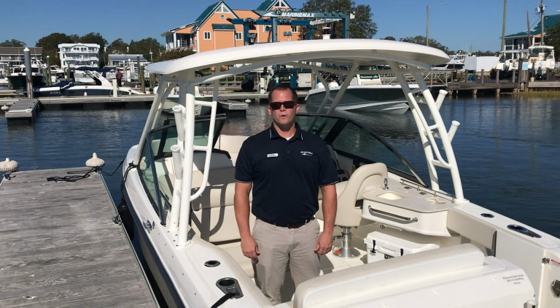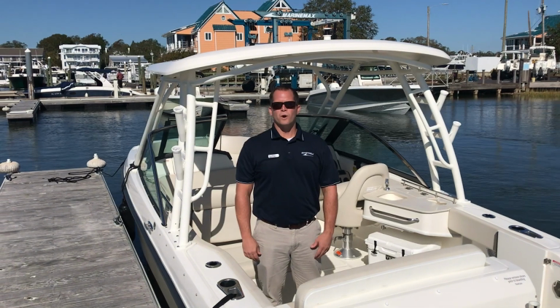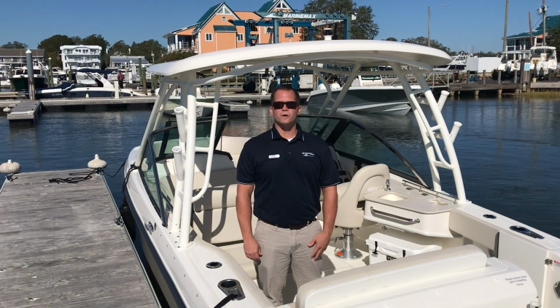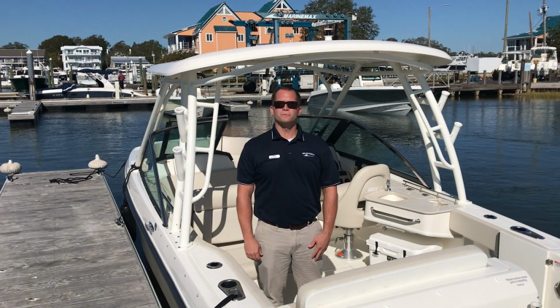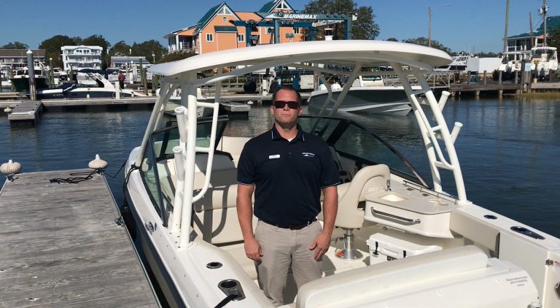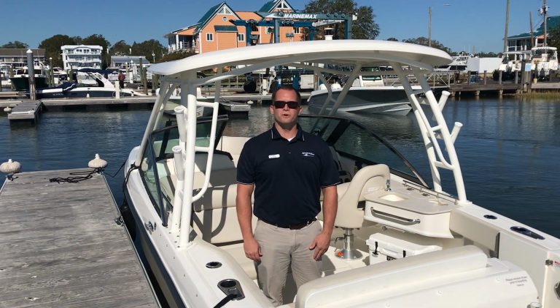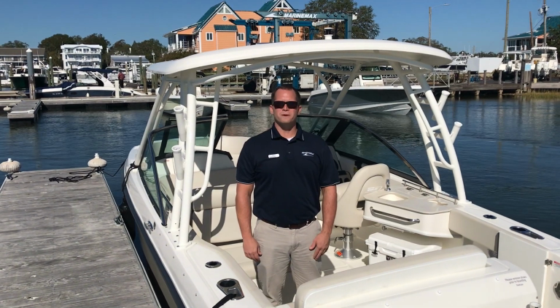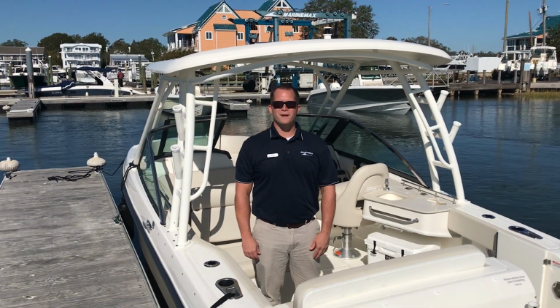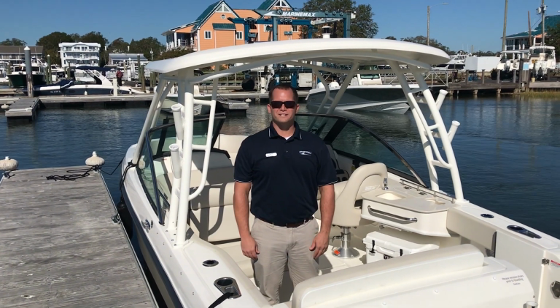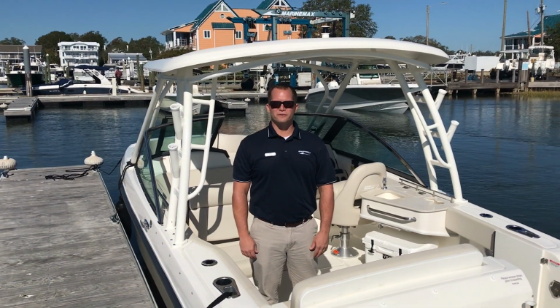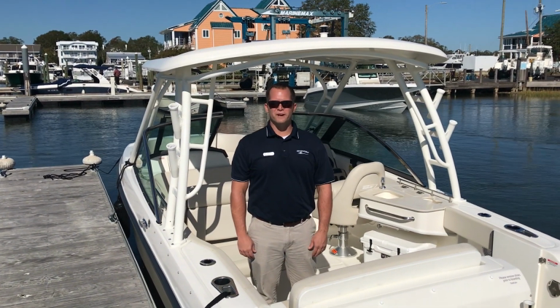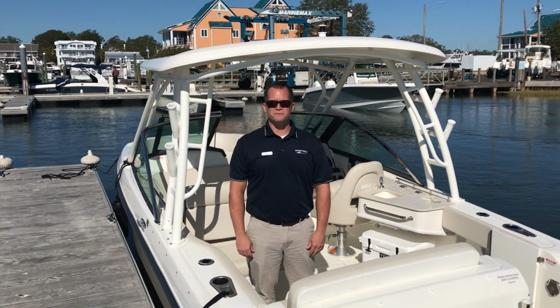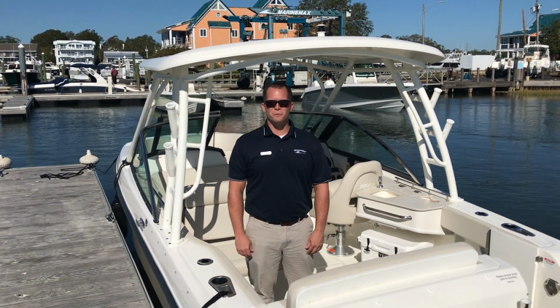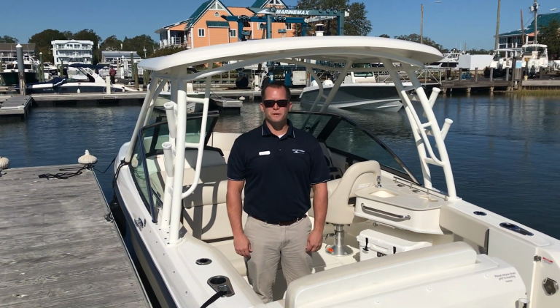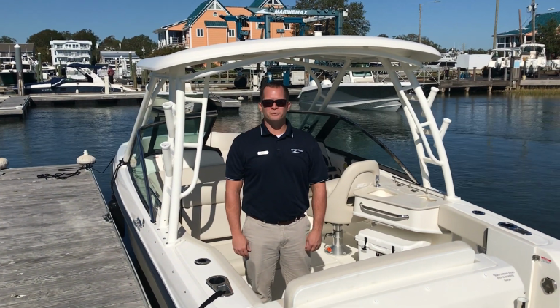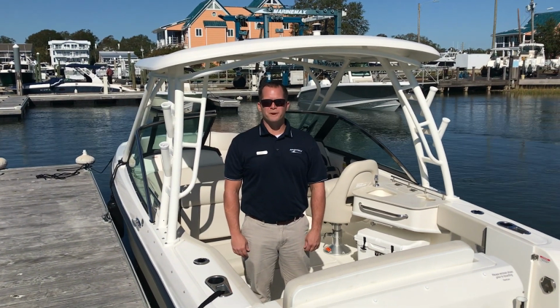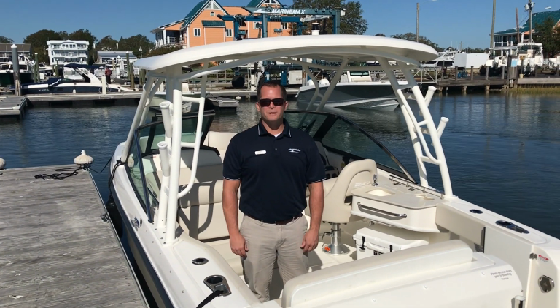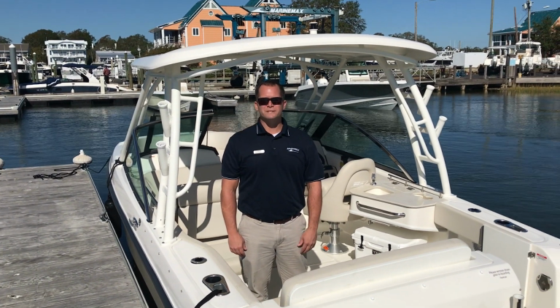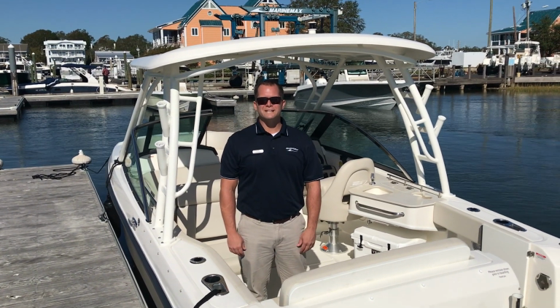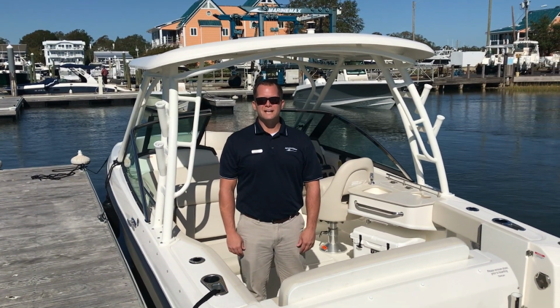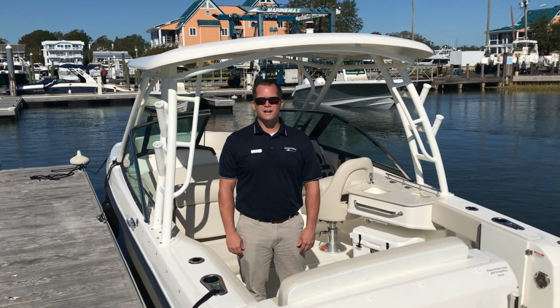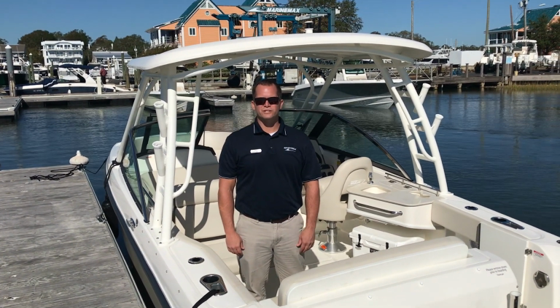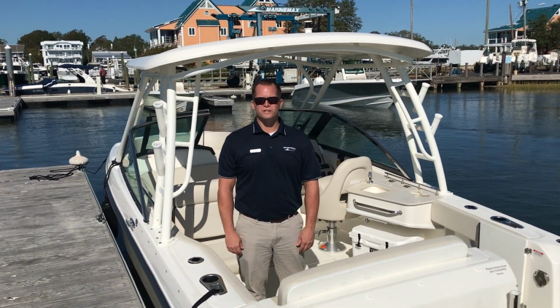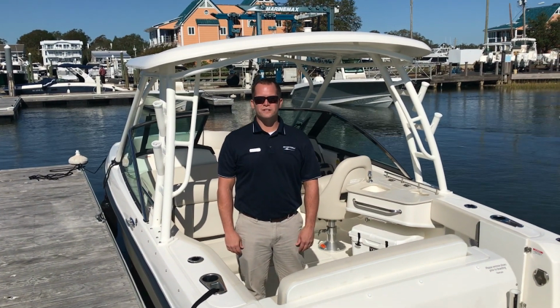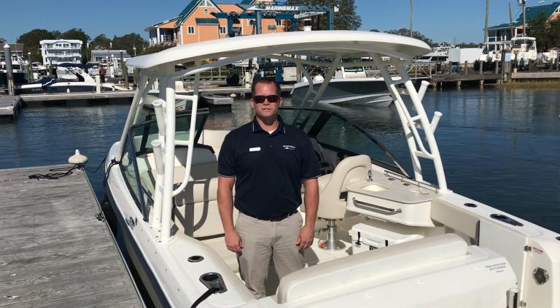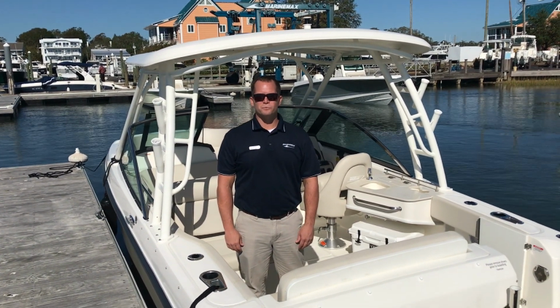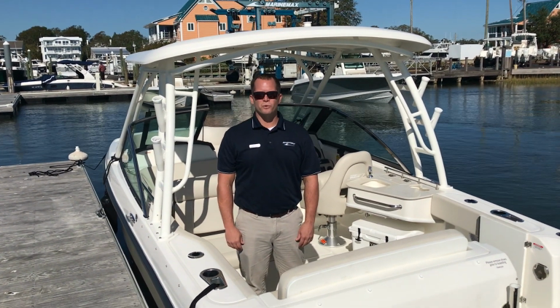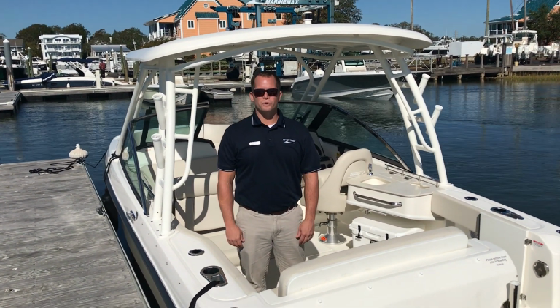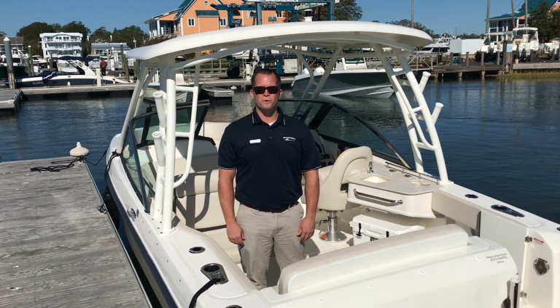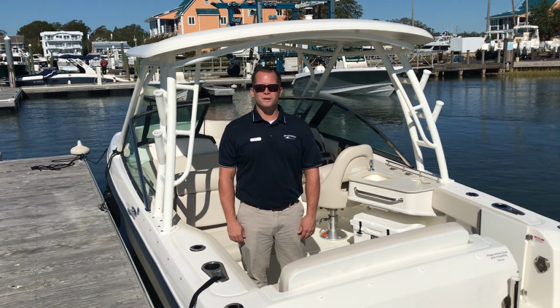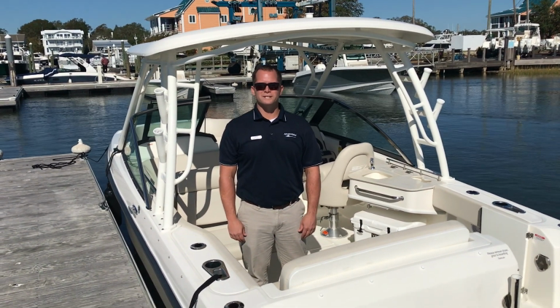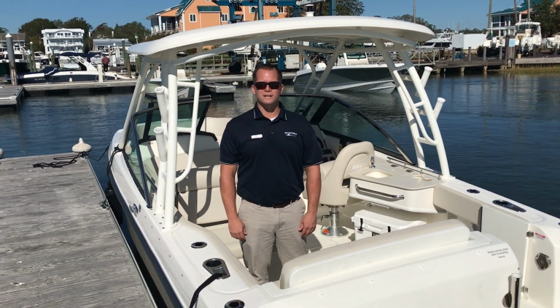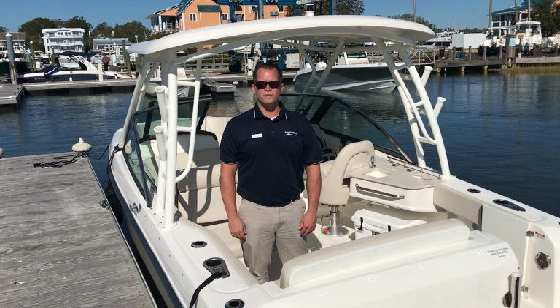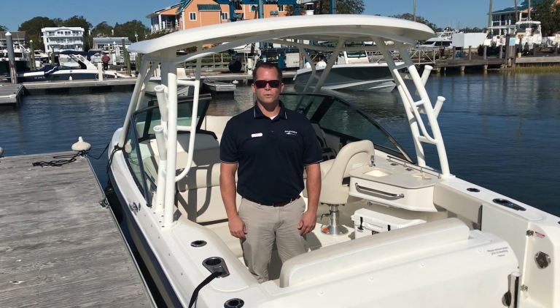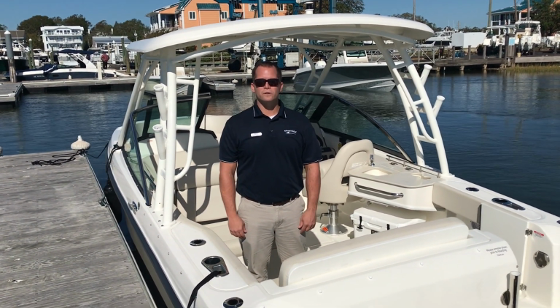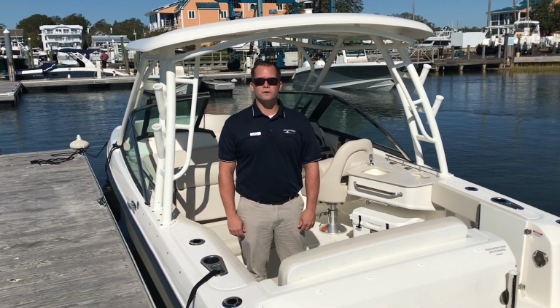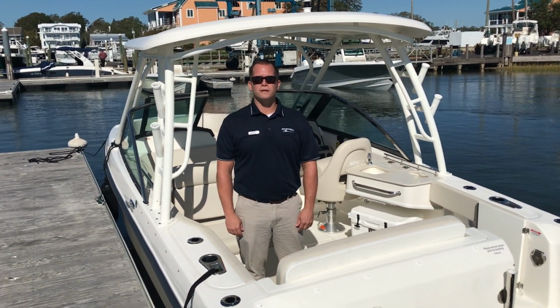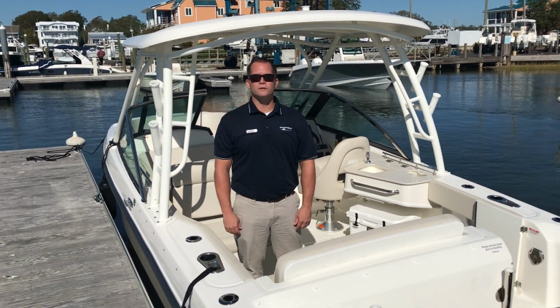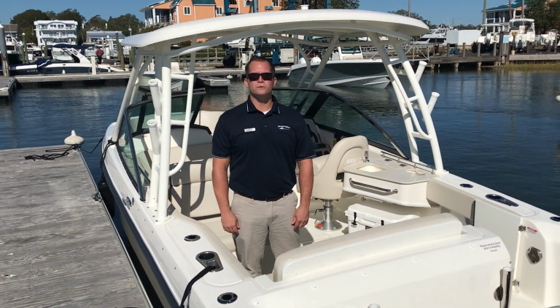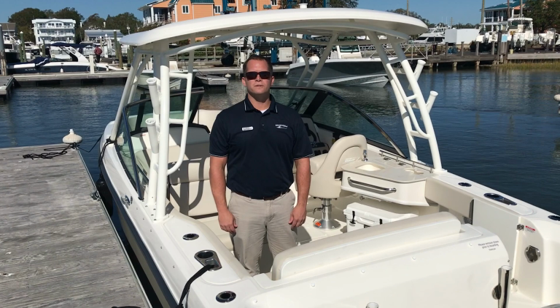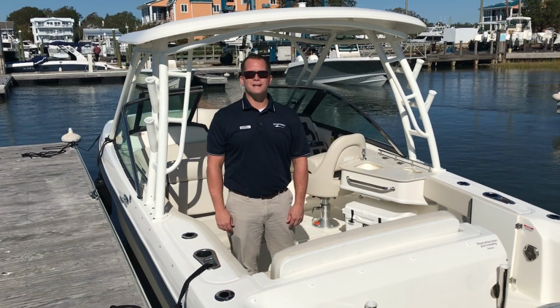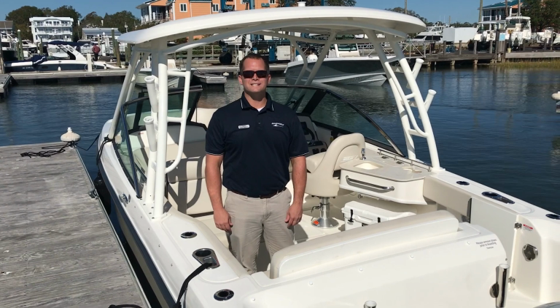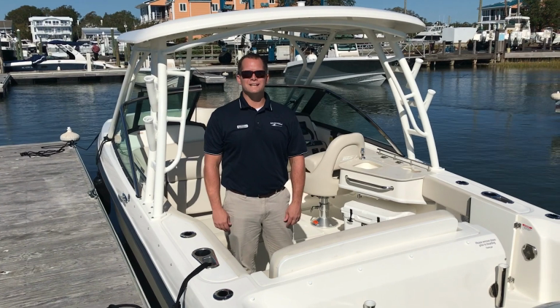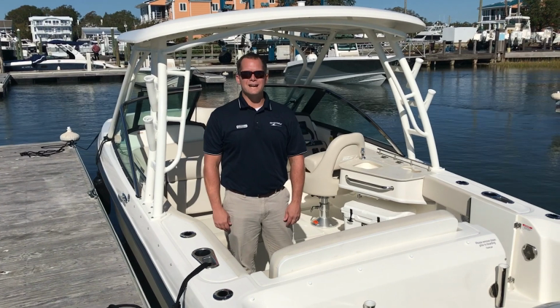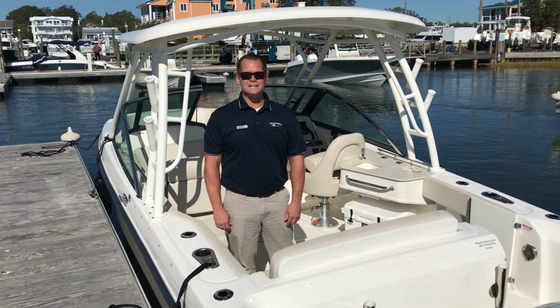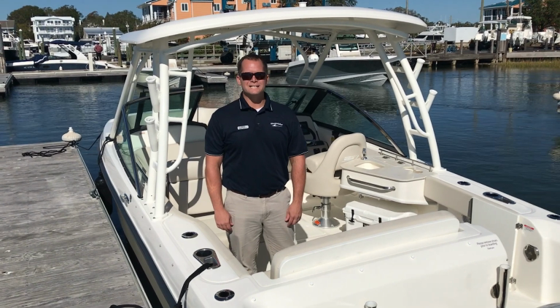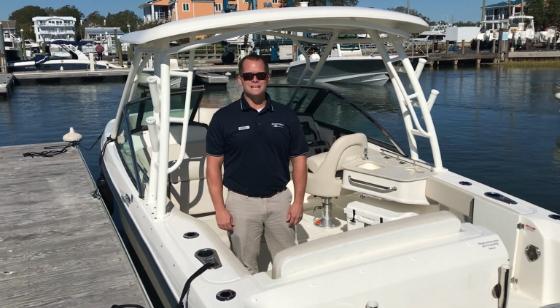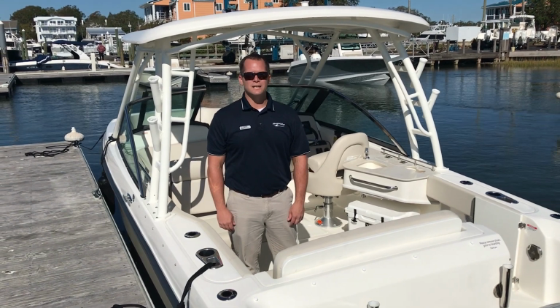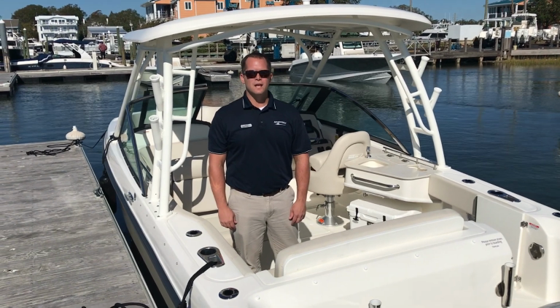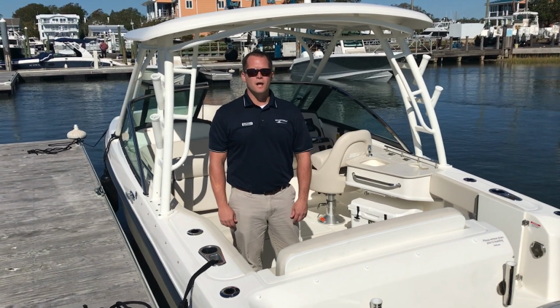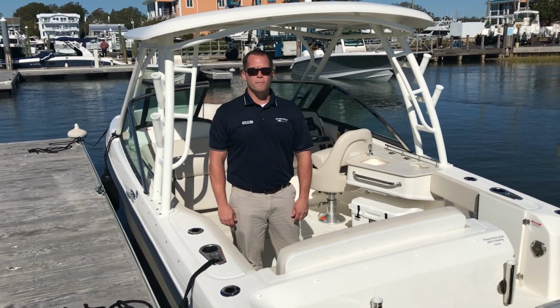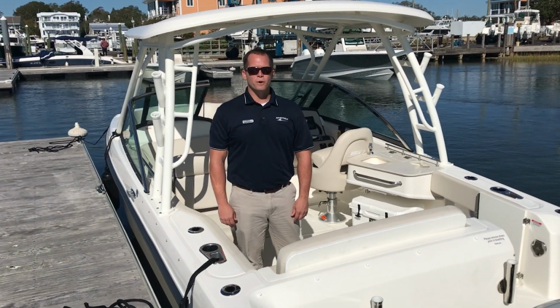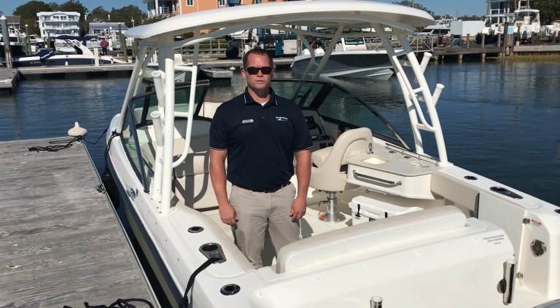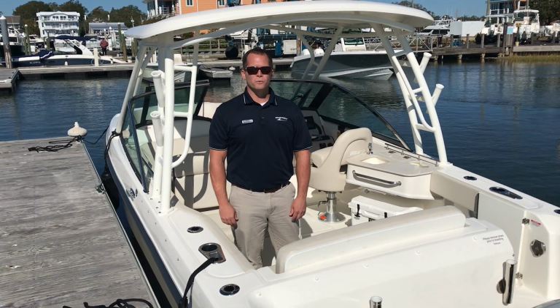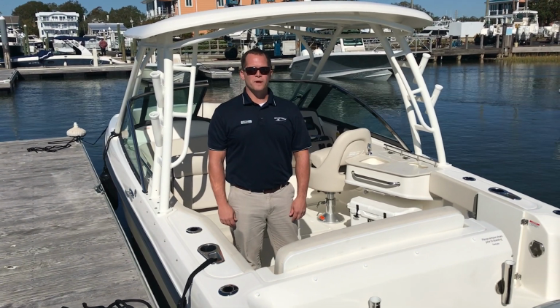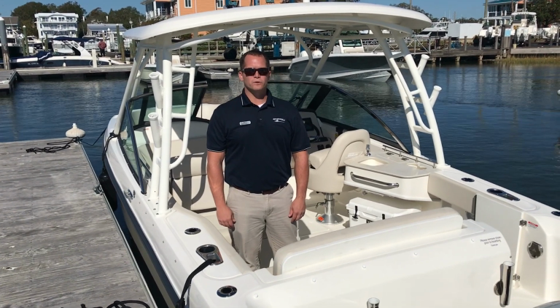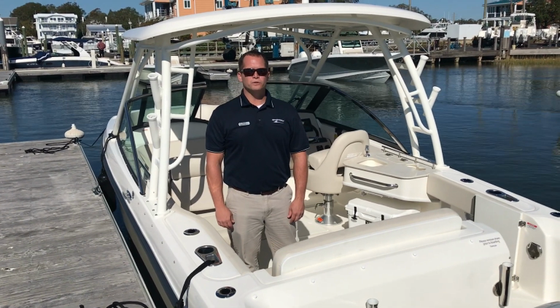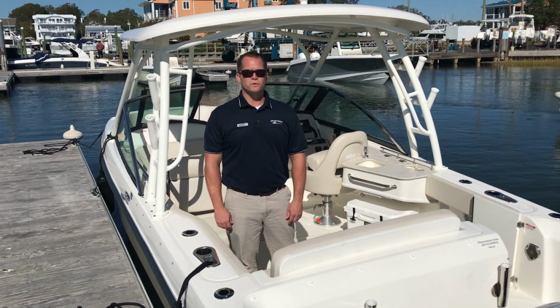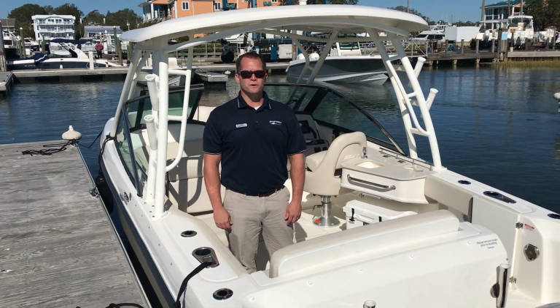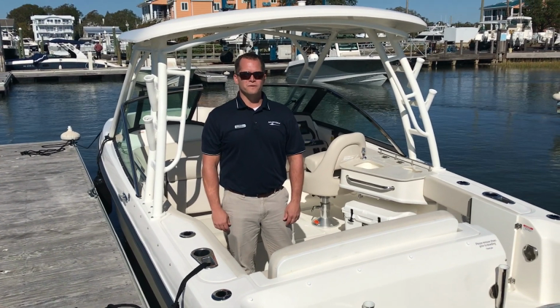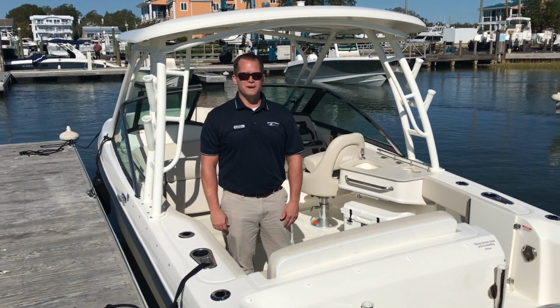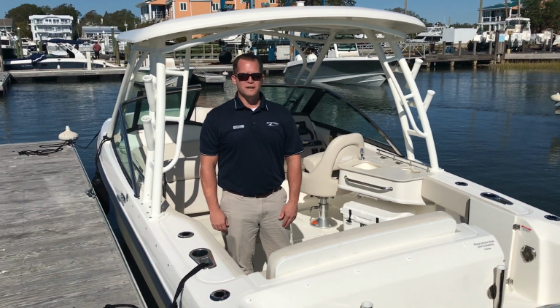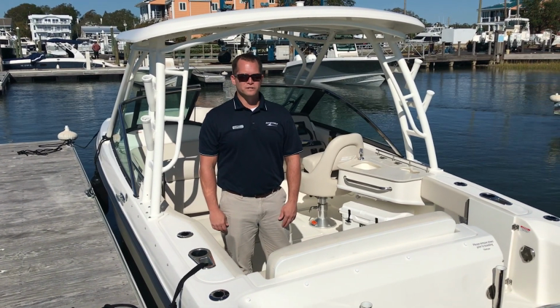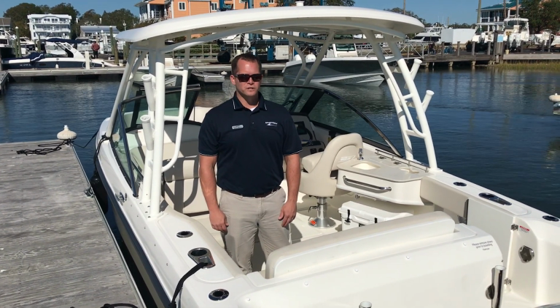Welcome to MarineMax in Wrightsville Beach. My name is Dean Ashton, and this morning we're going to take a quick look at our 2018 Boston Whaler 230 Vantage.